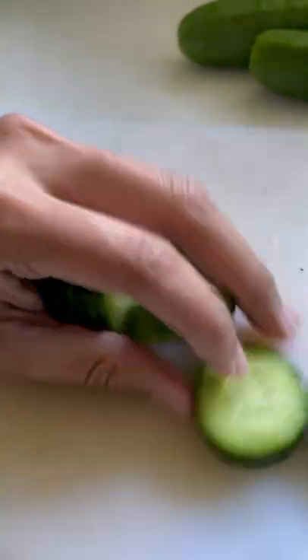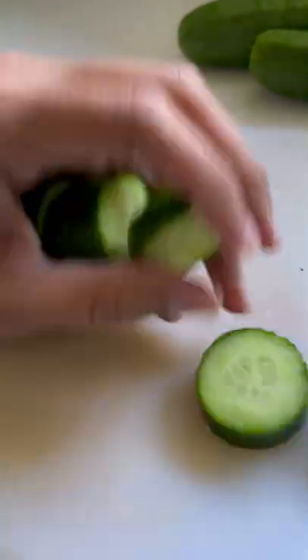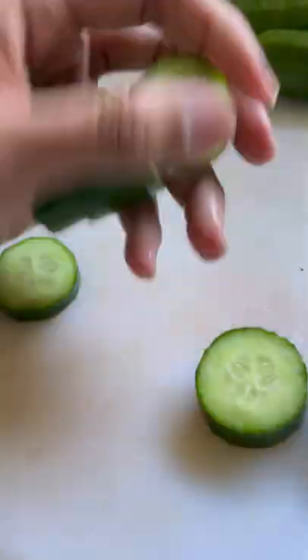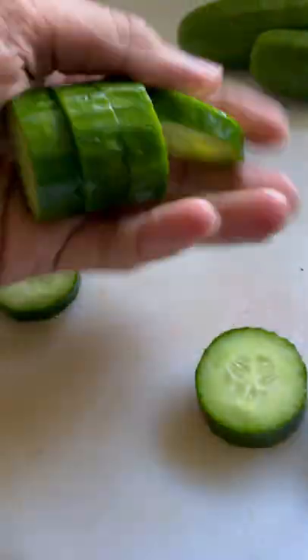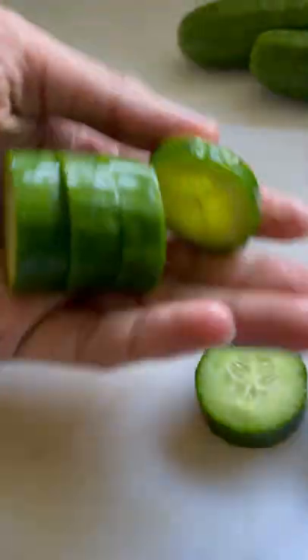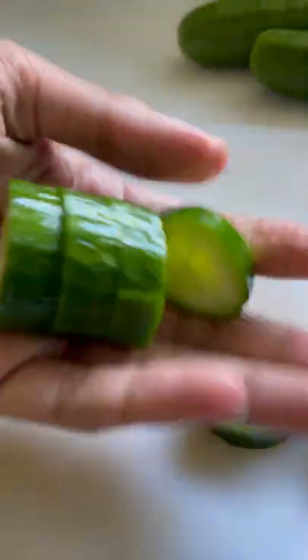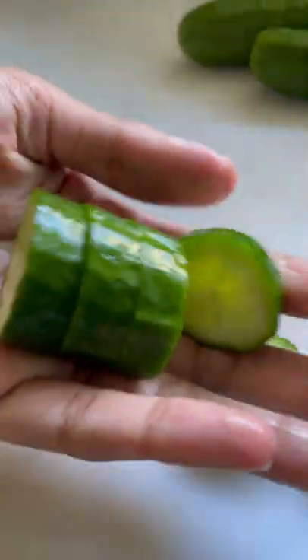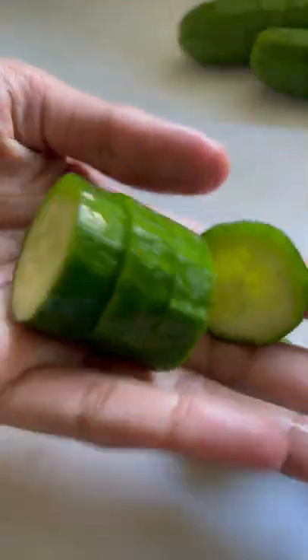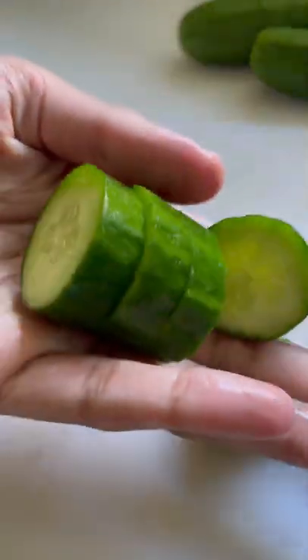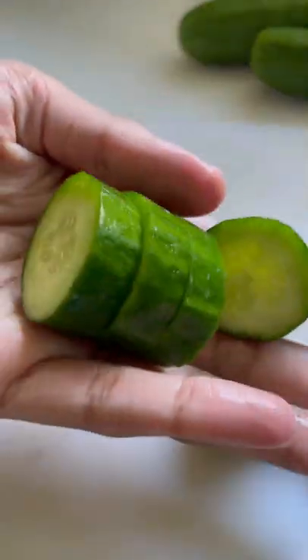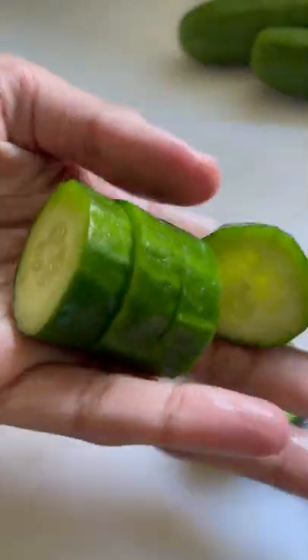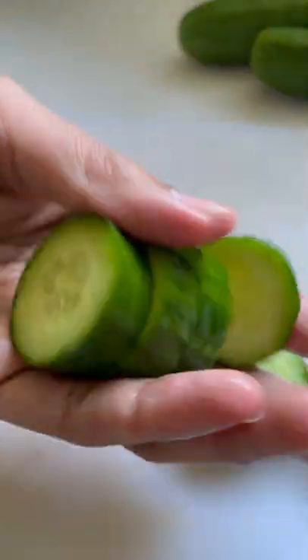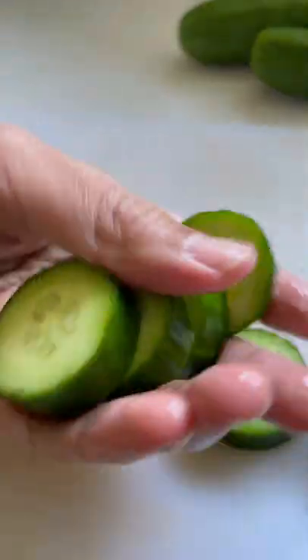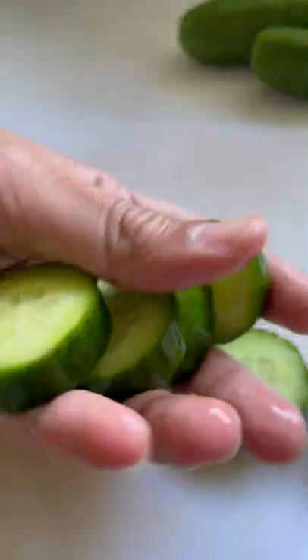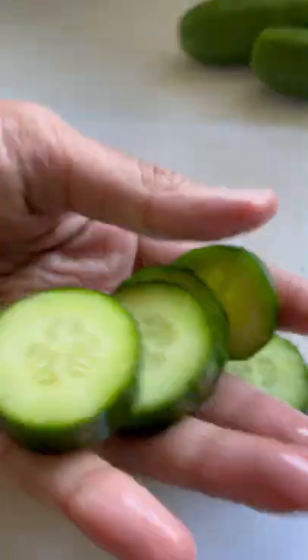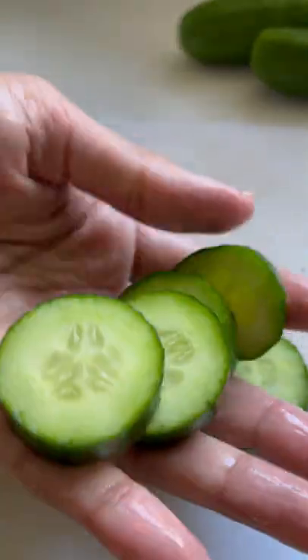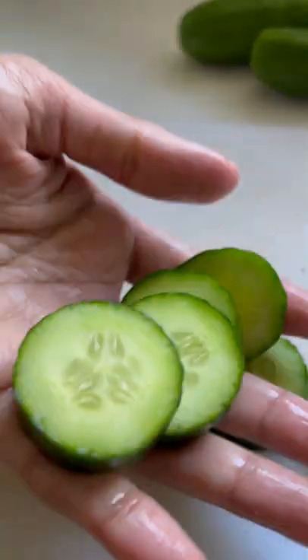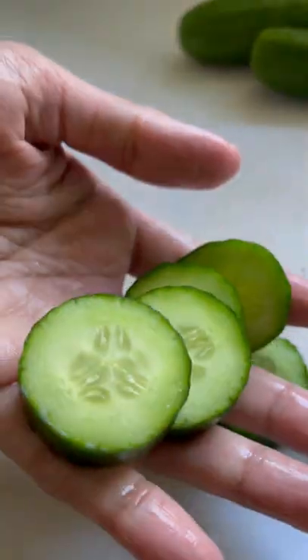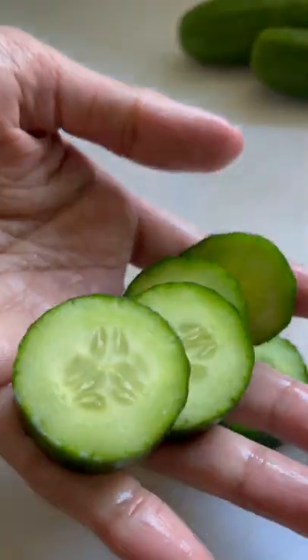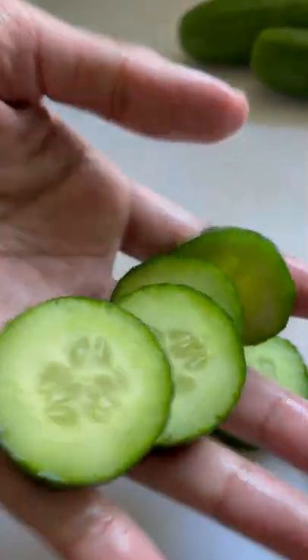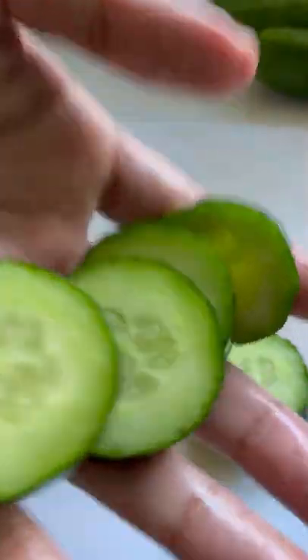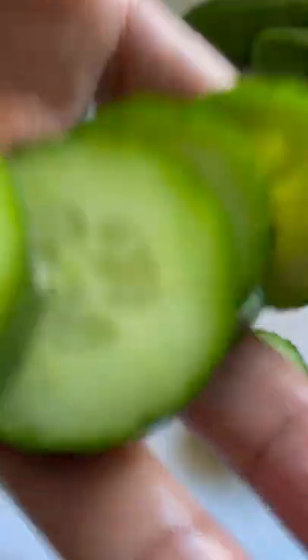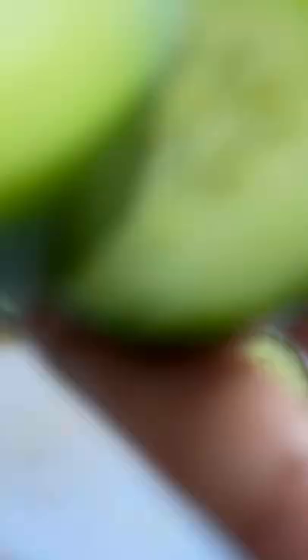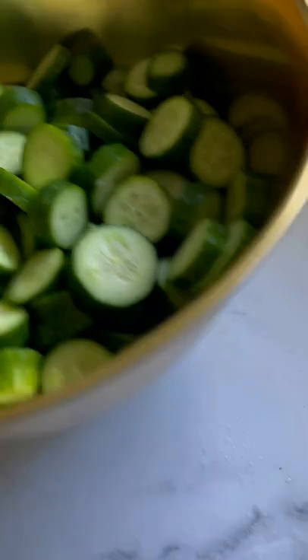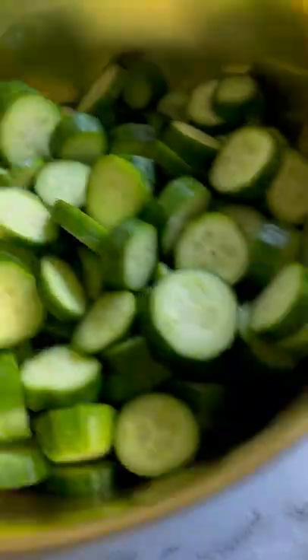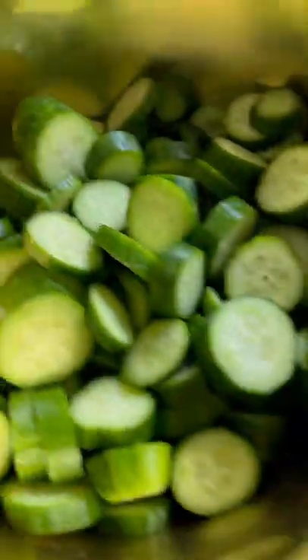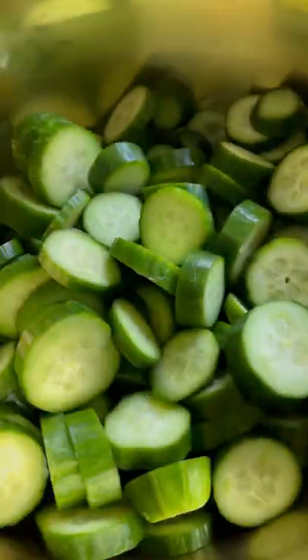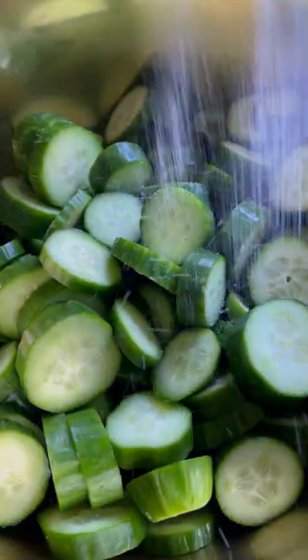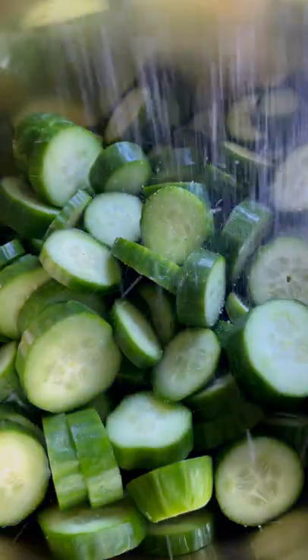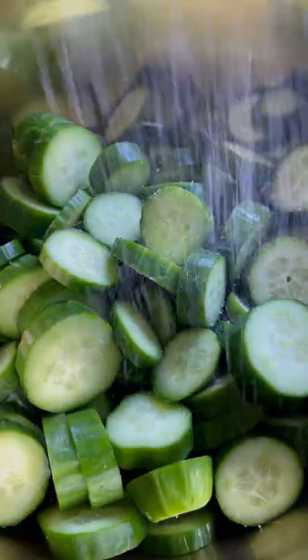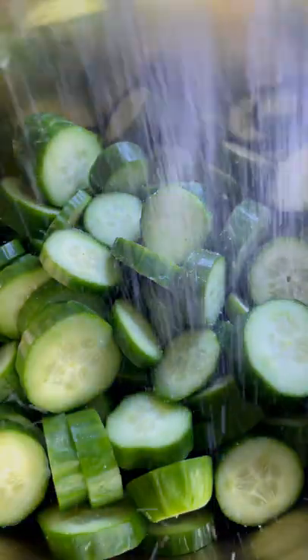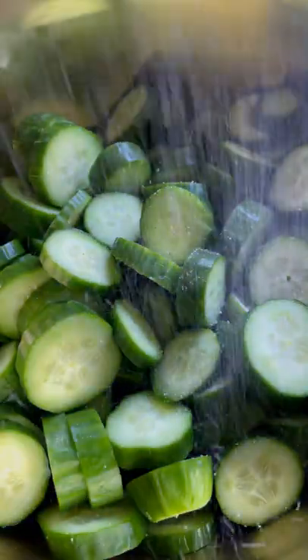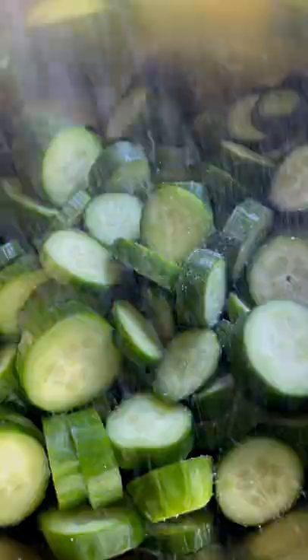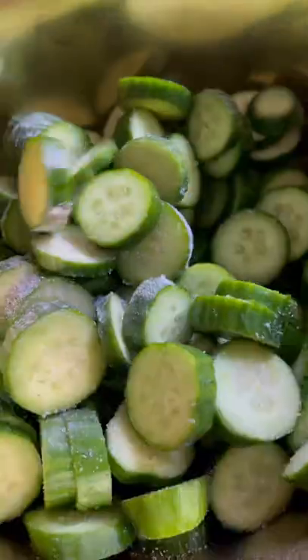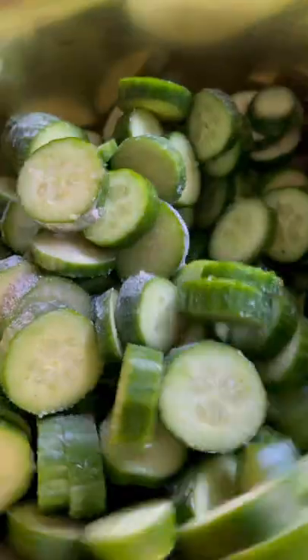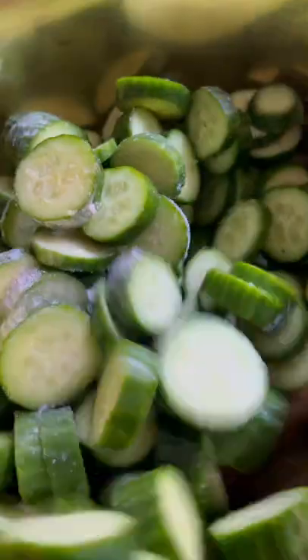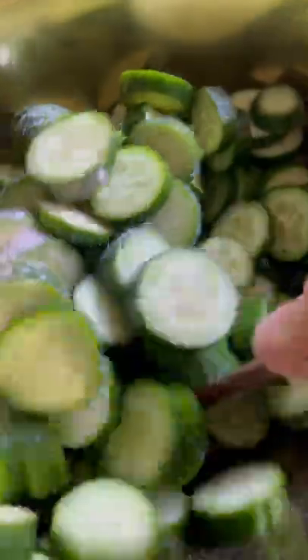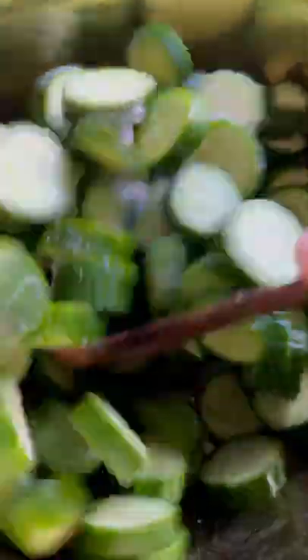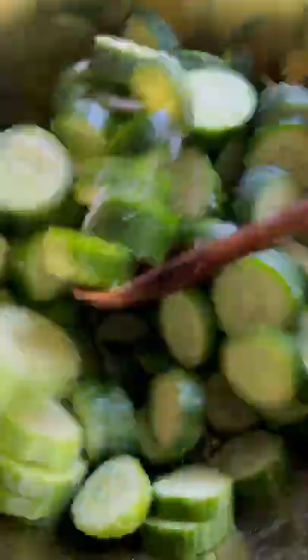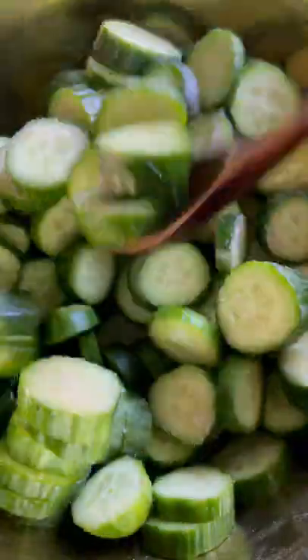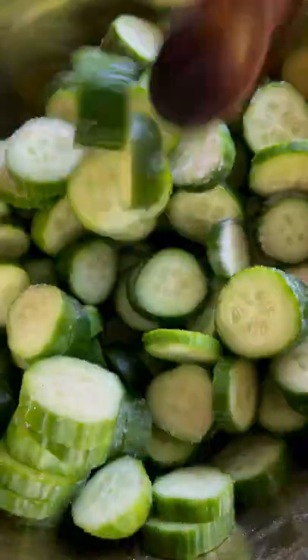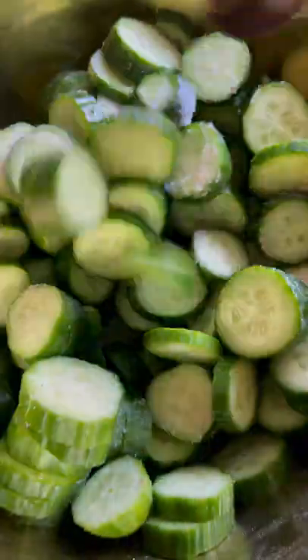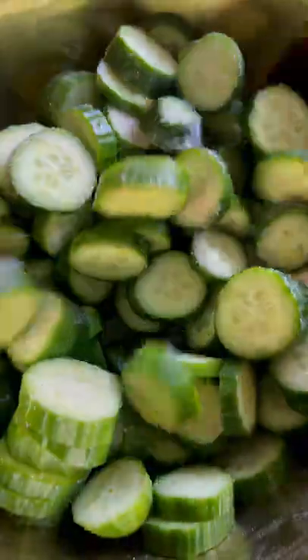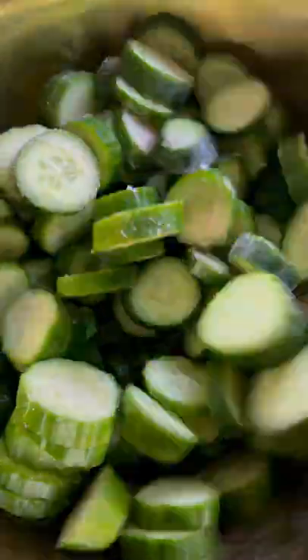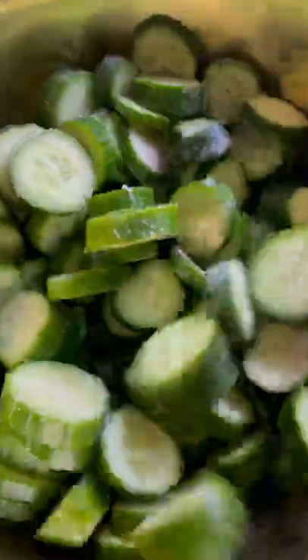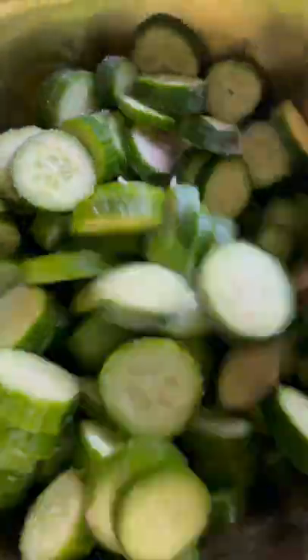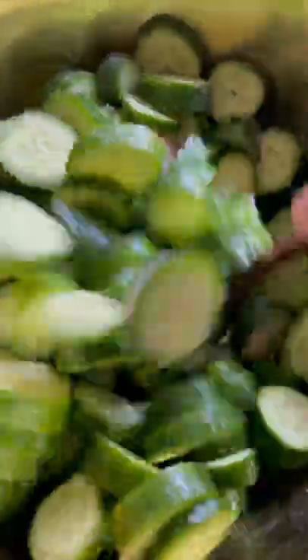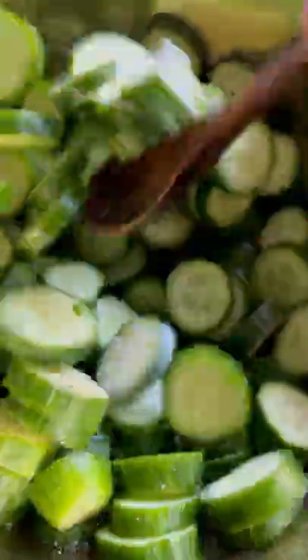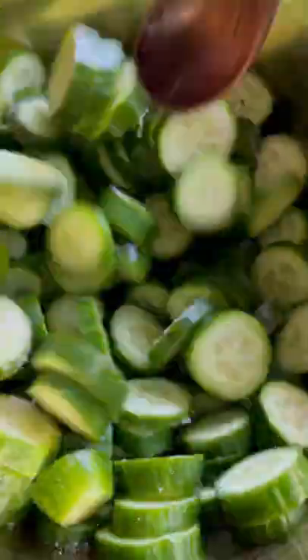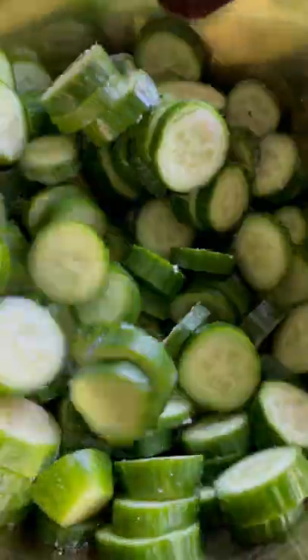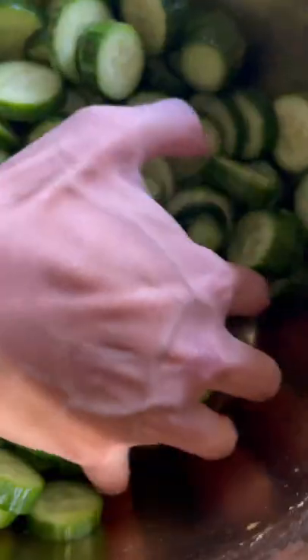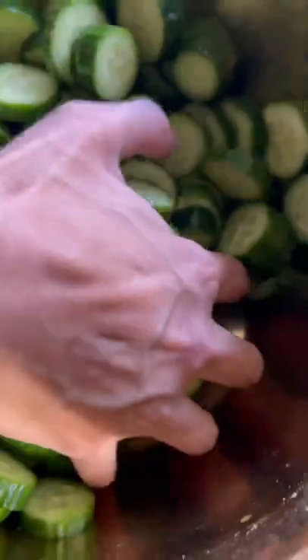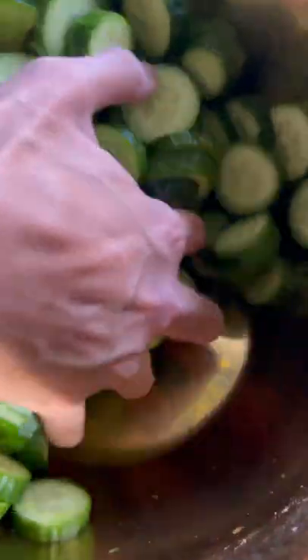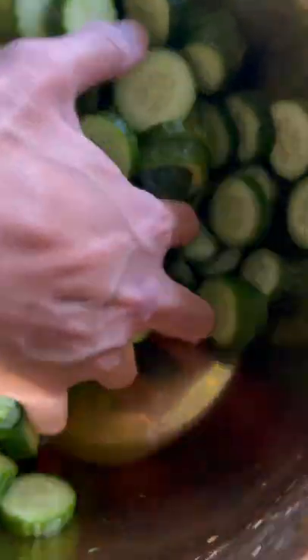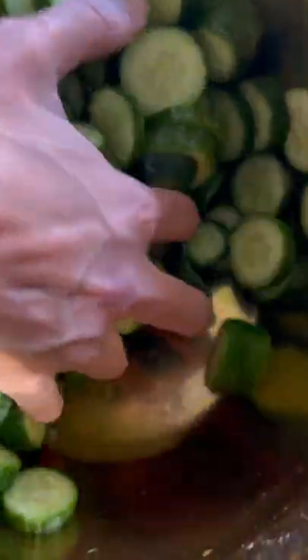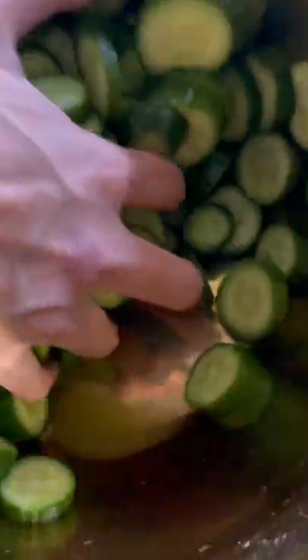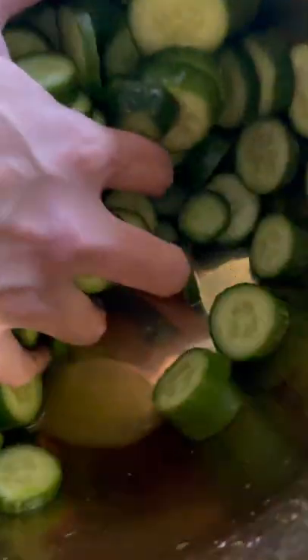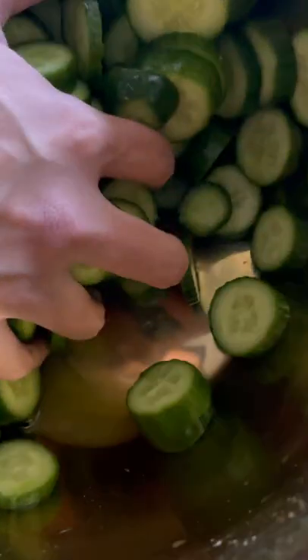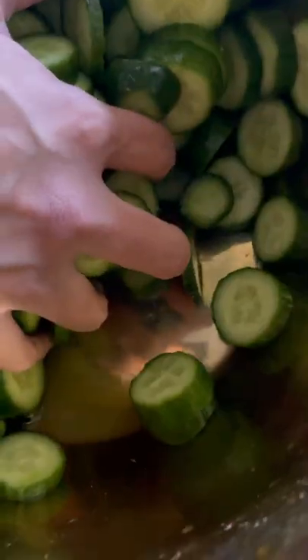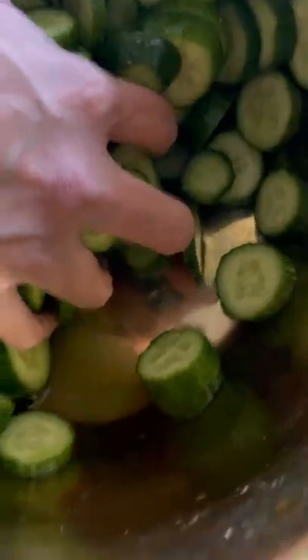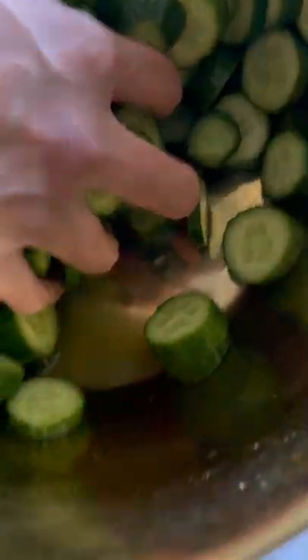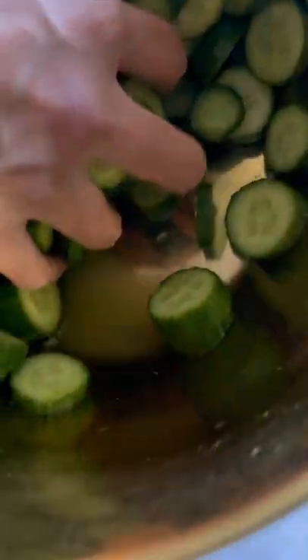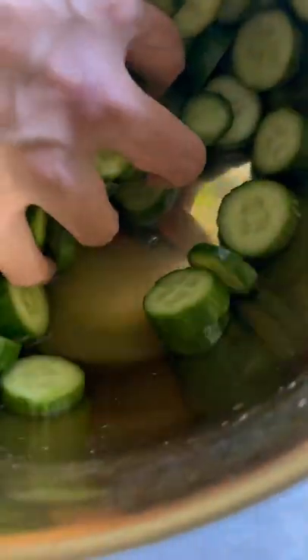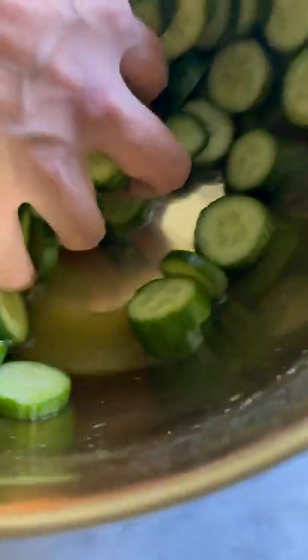I like to chop mine into quarter-inch medallions just like this, and then I salt them heavily so that the moisture can draw out to retain its crunch.